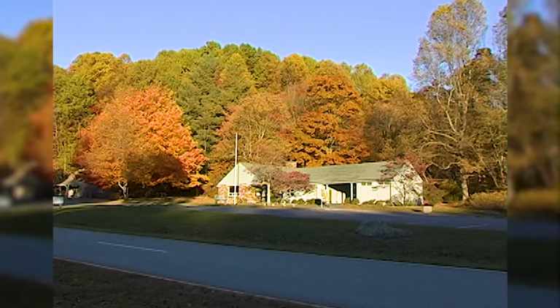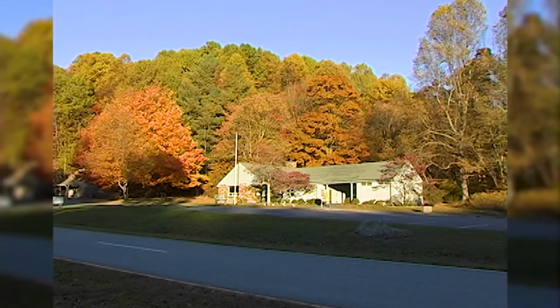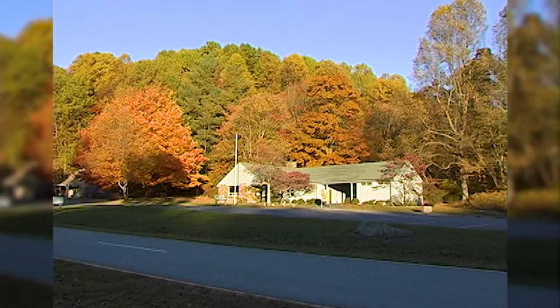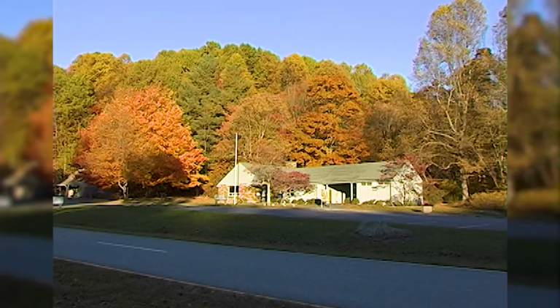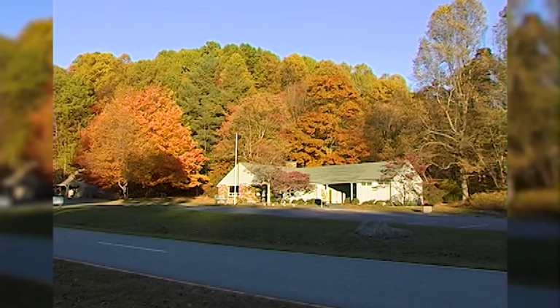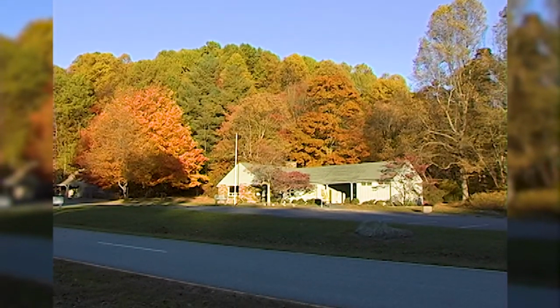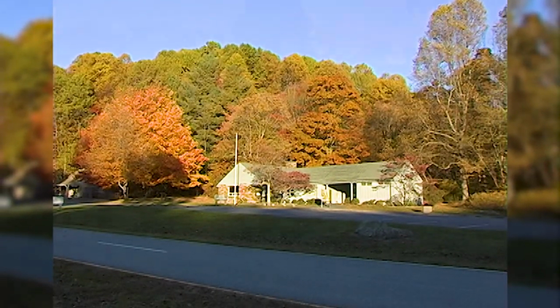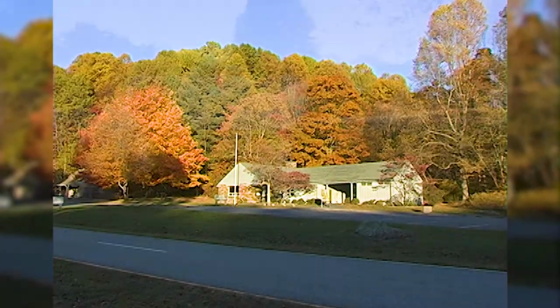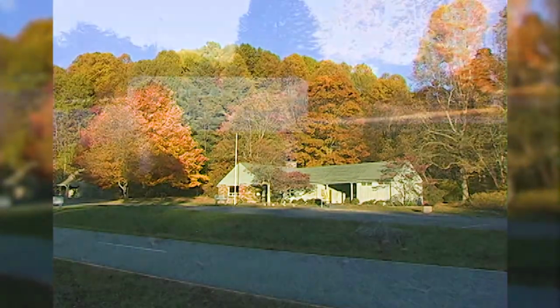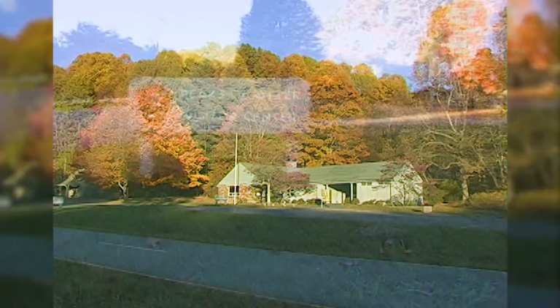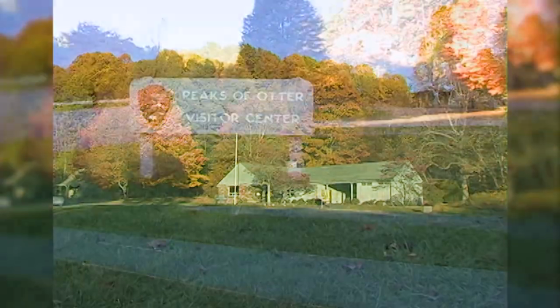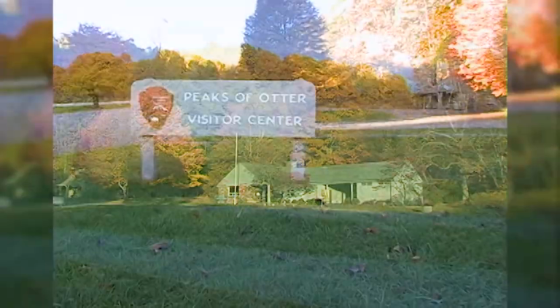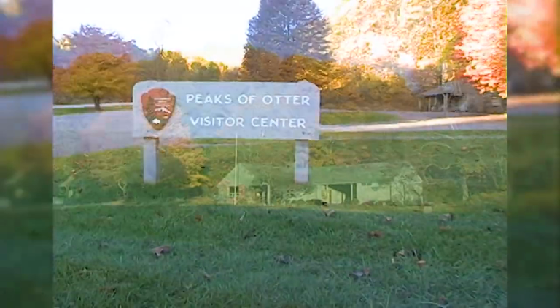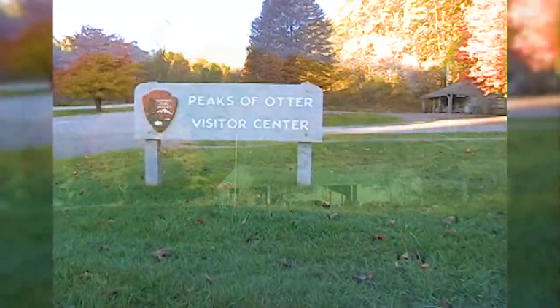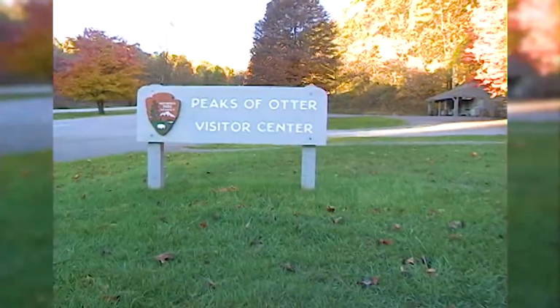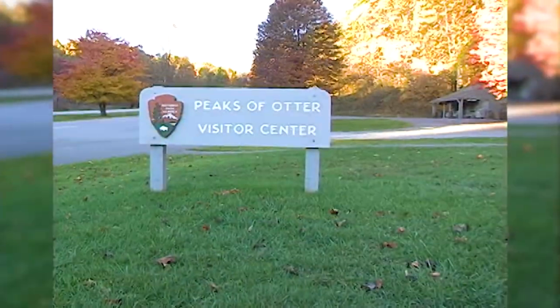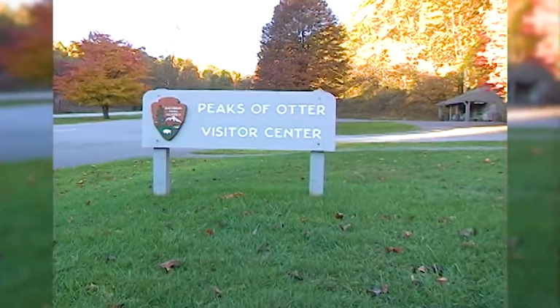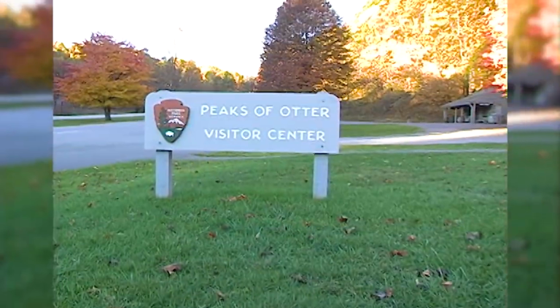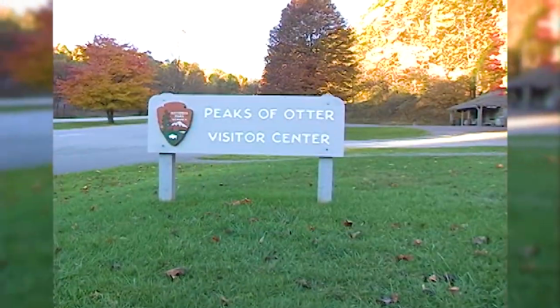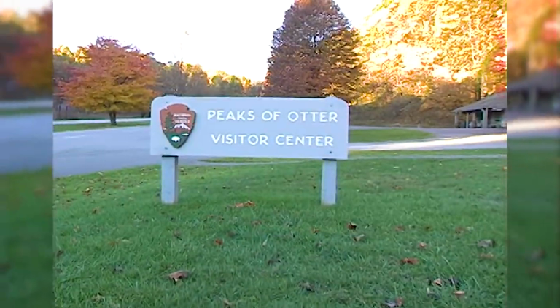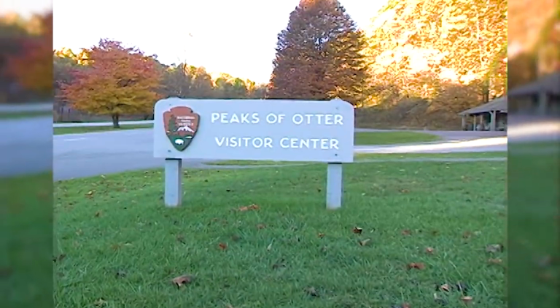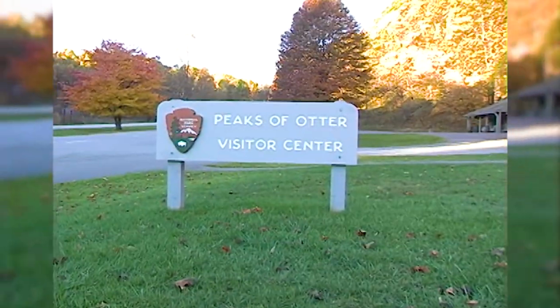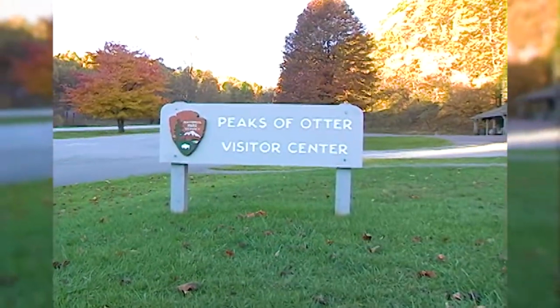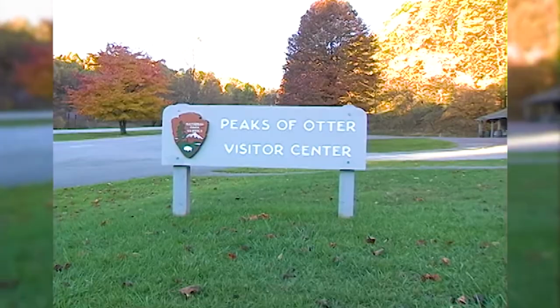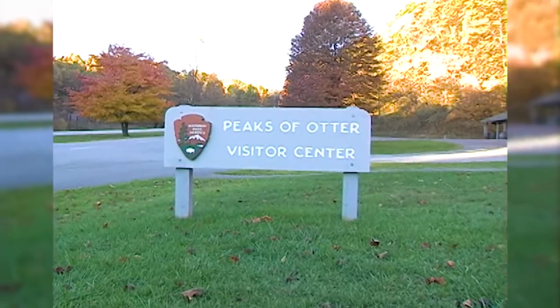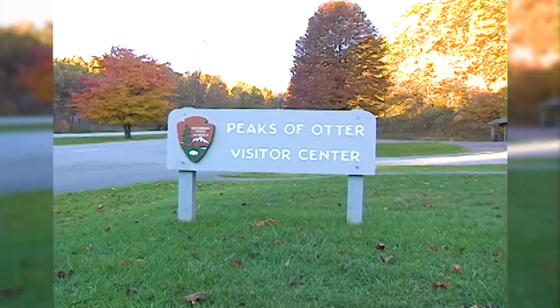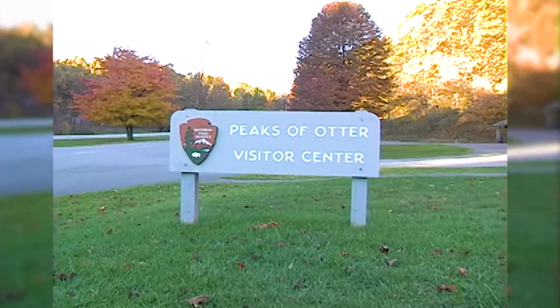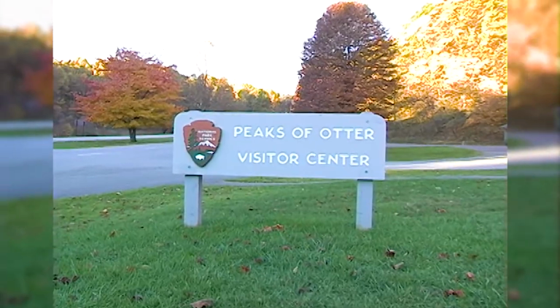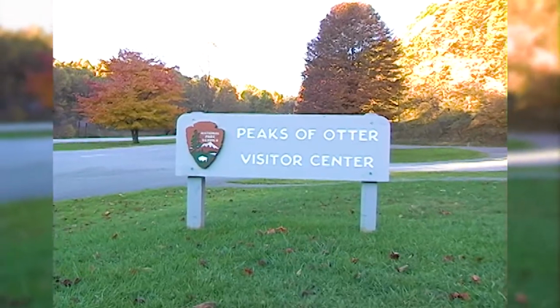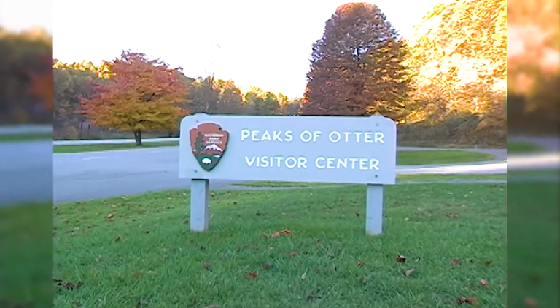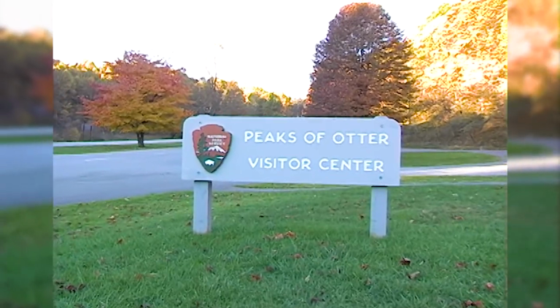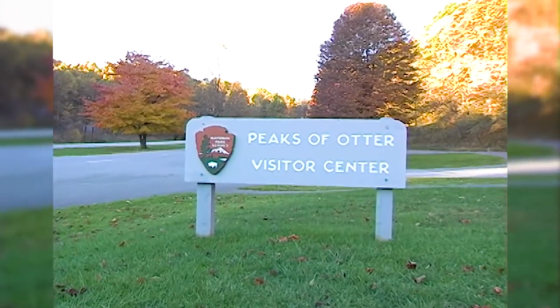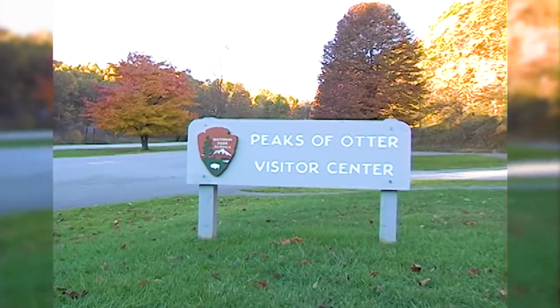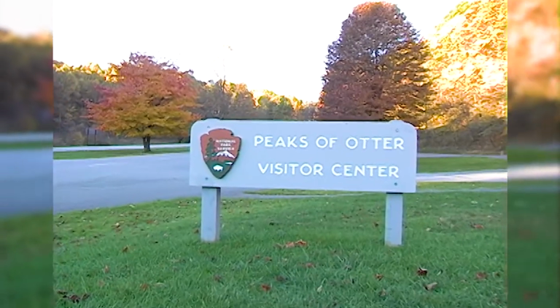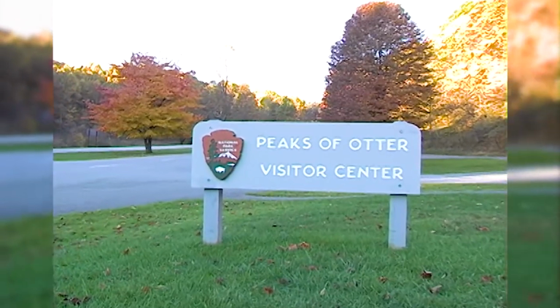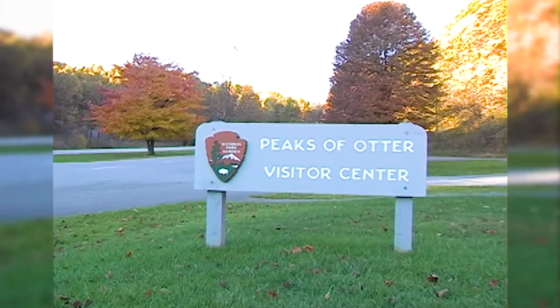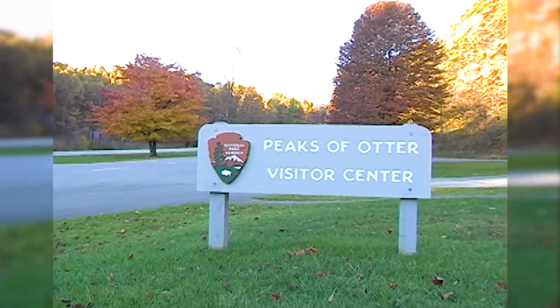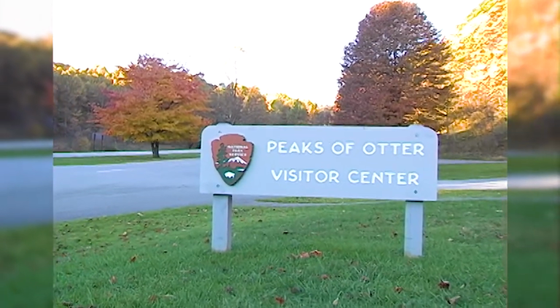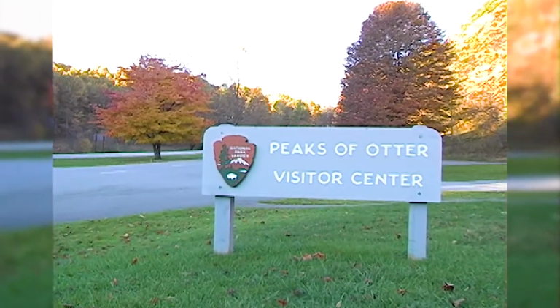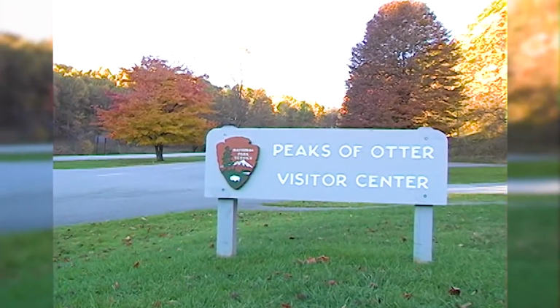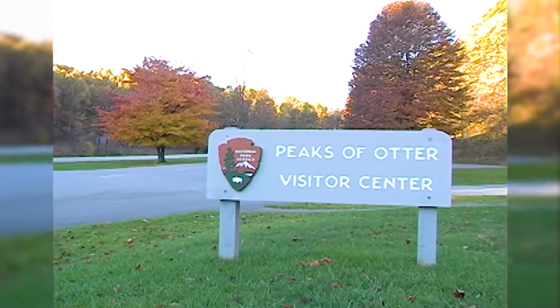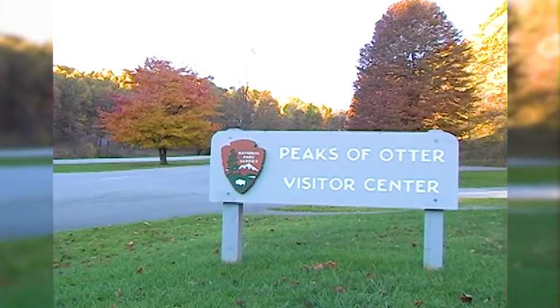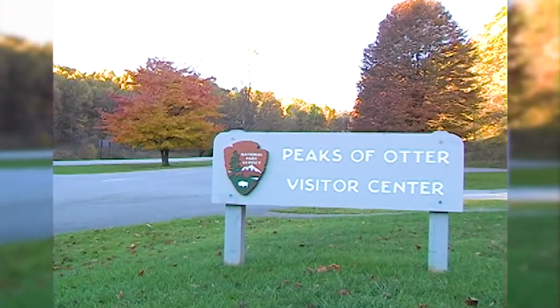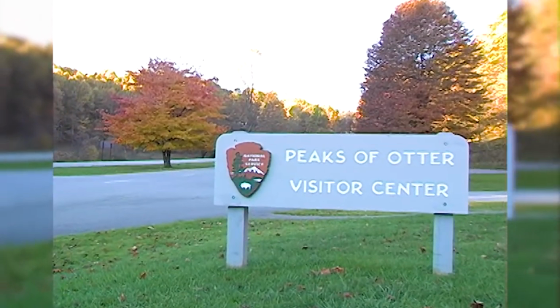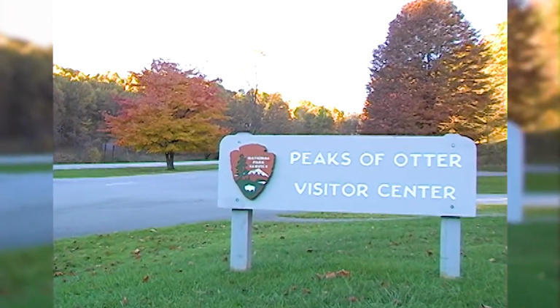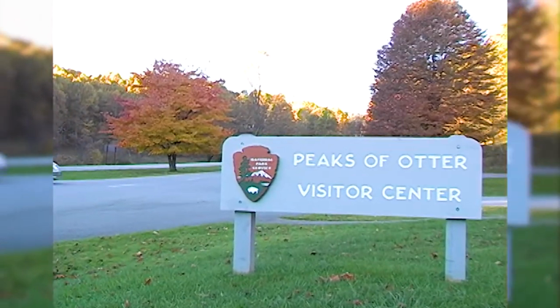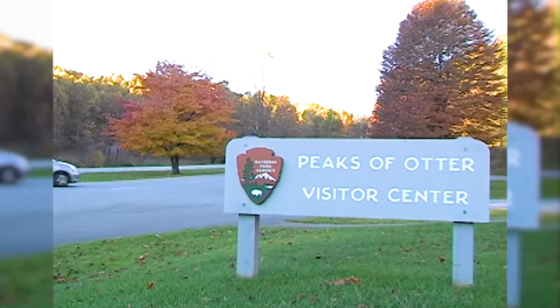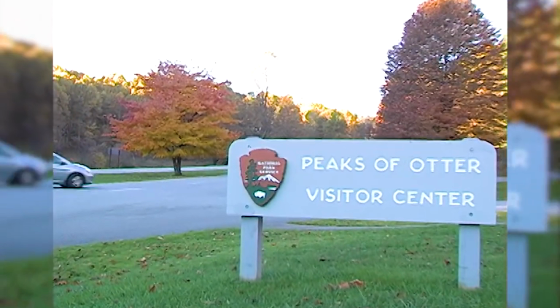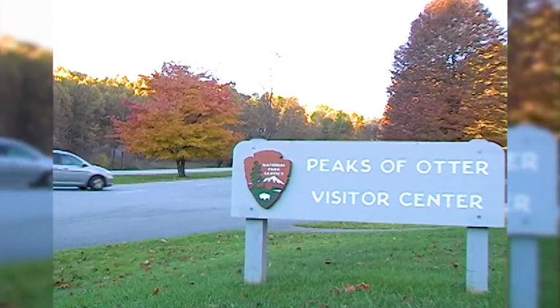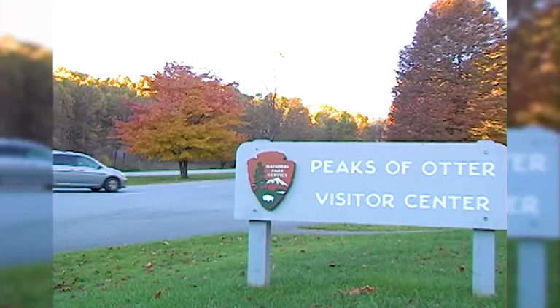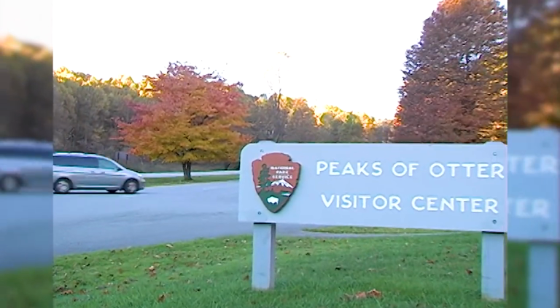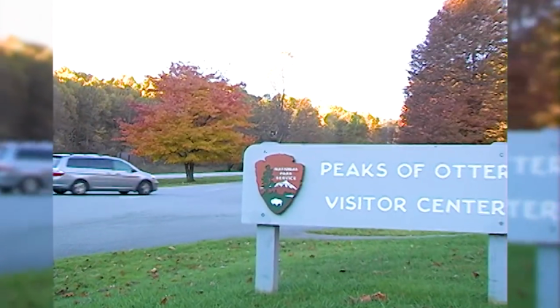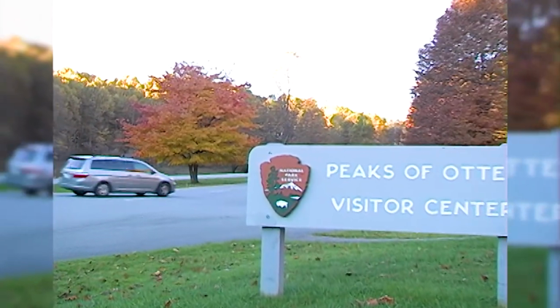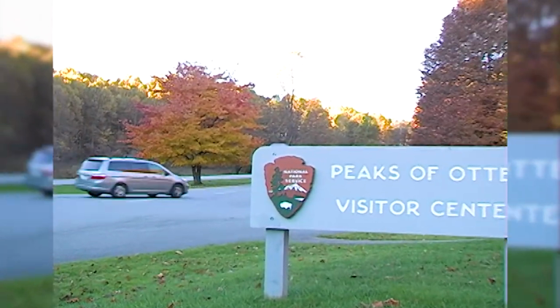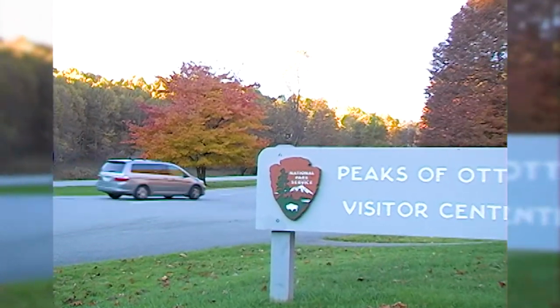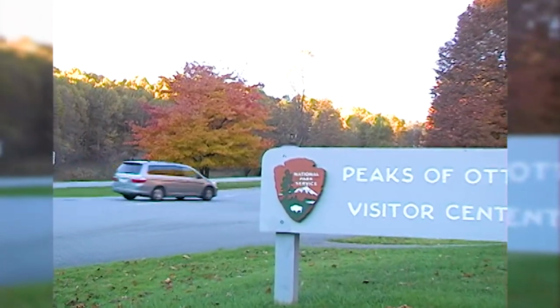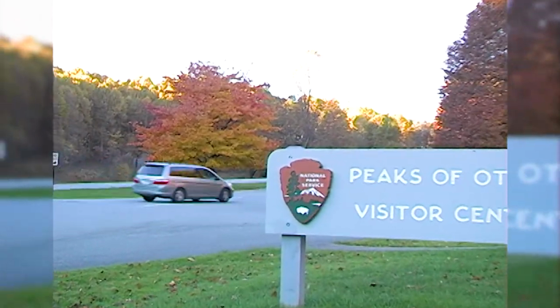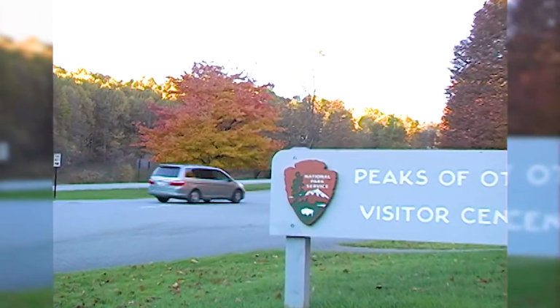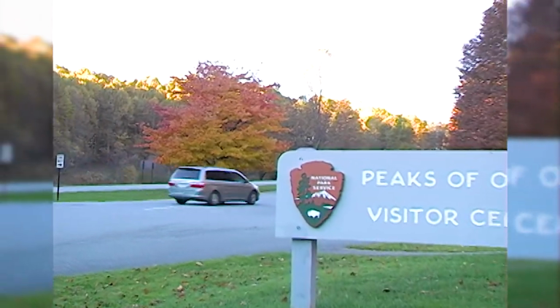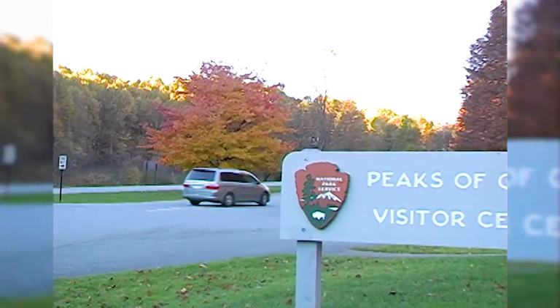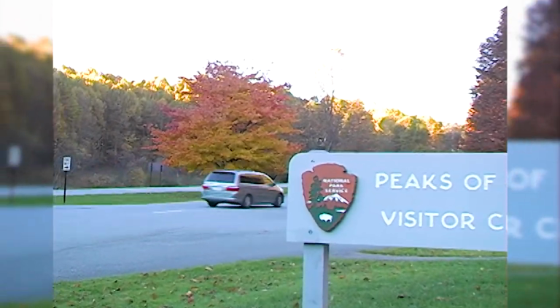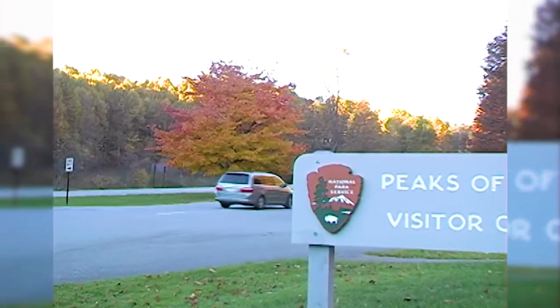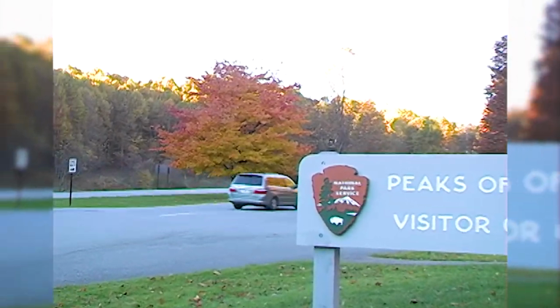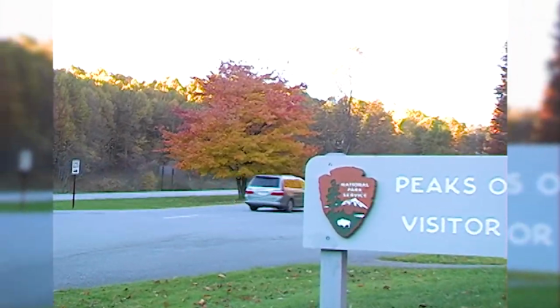By 1834, the first inn had opened, and by the turn of the century, the Peaks of Otter had become a popular tourist destination.